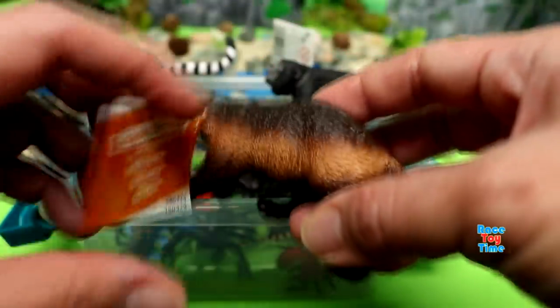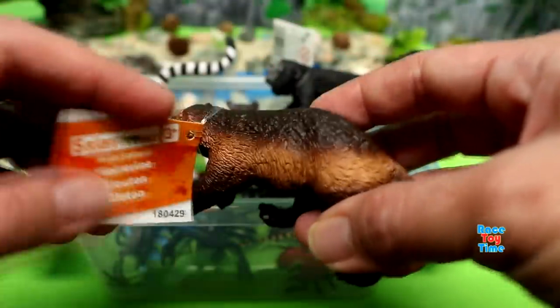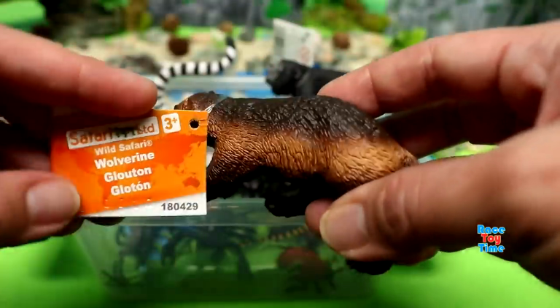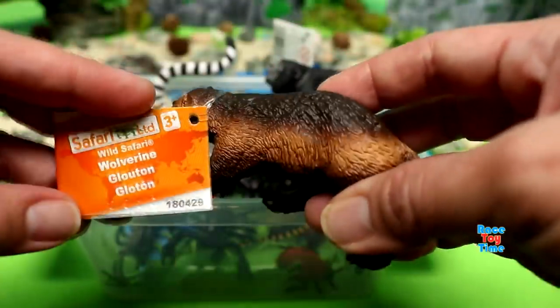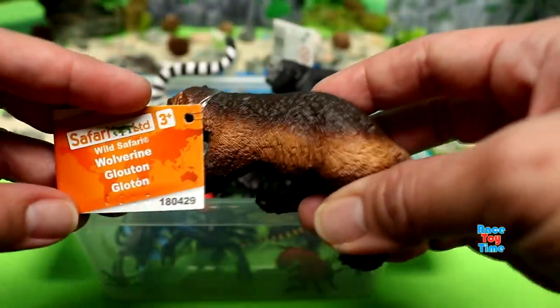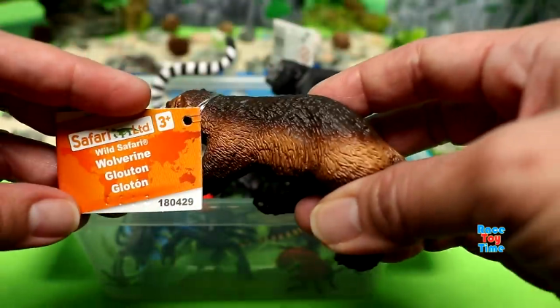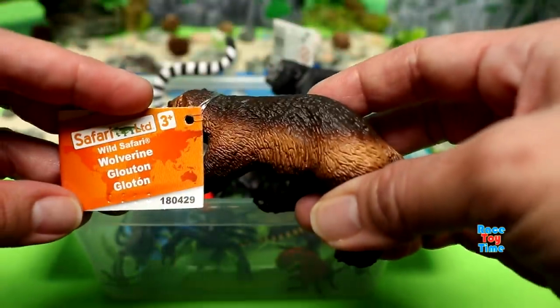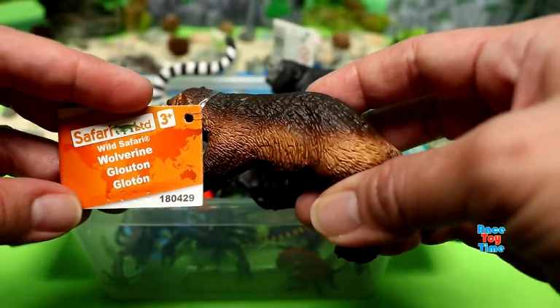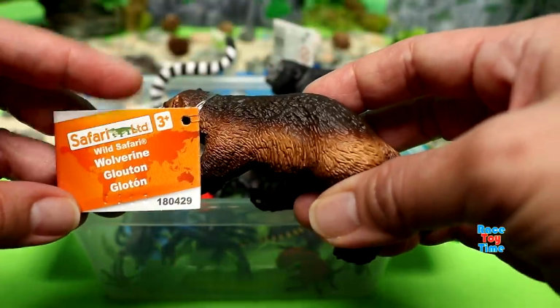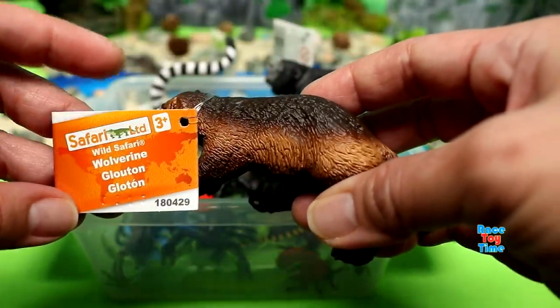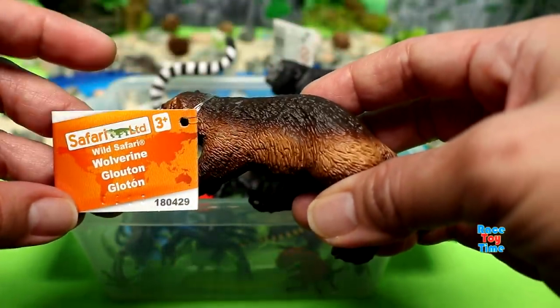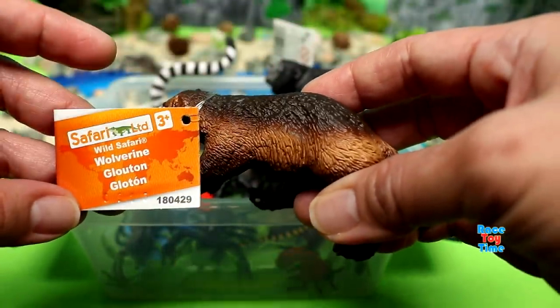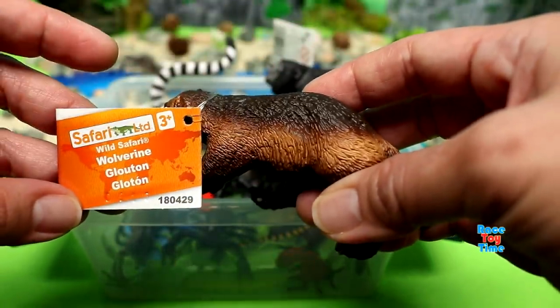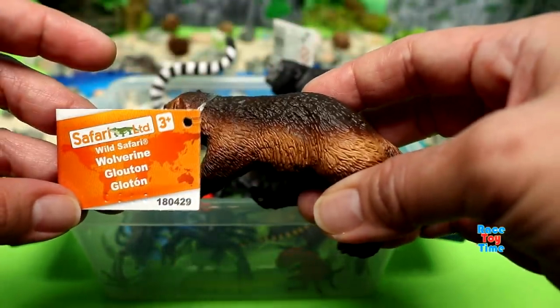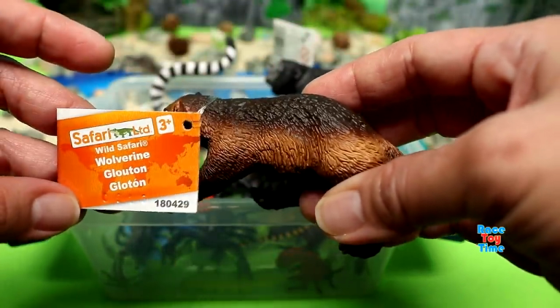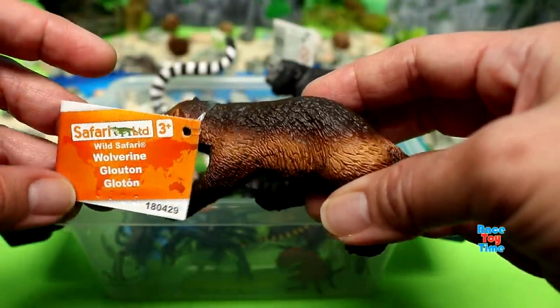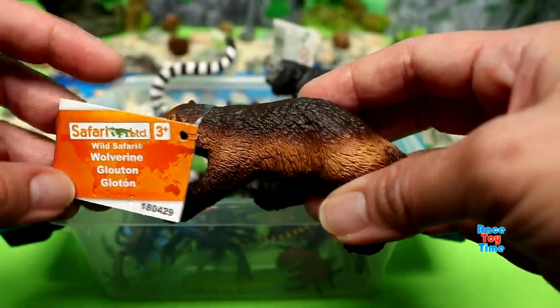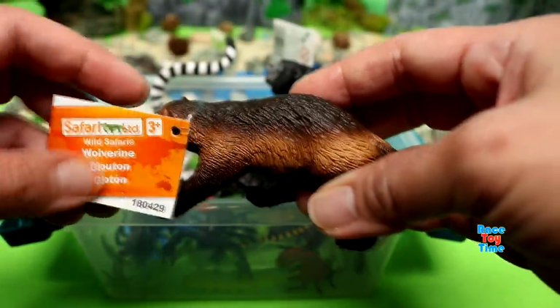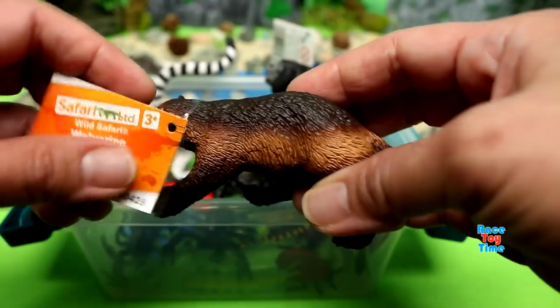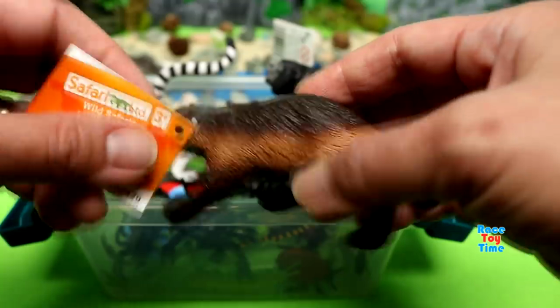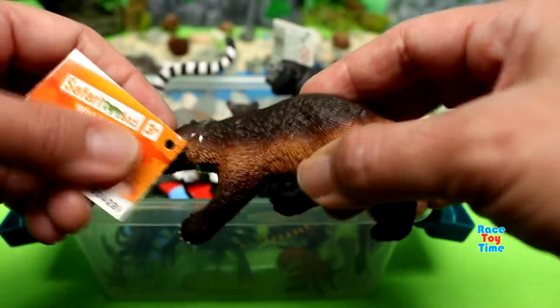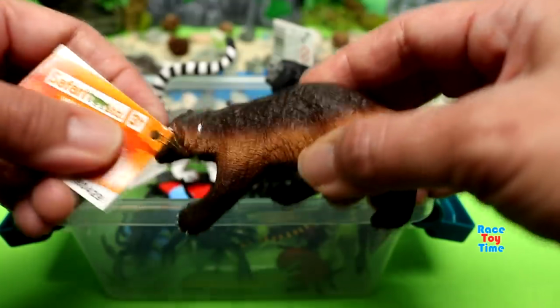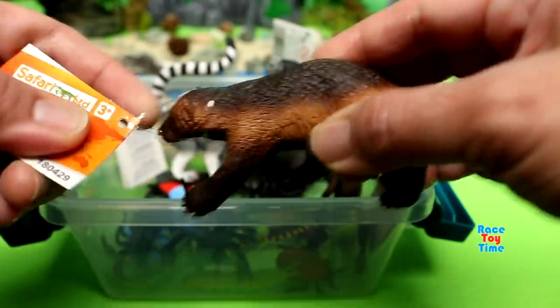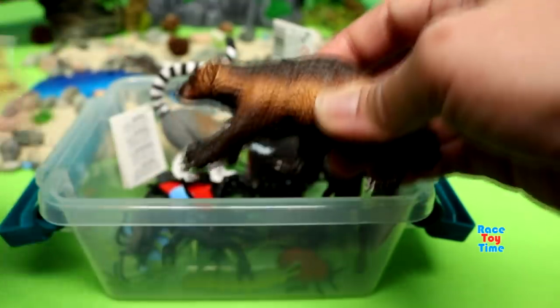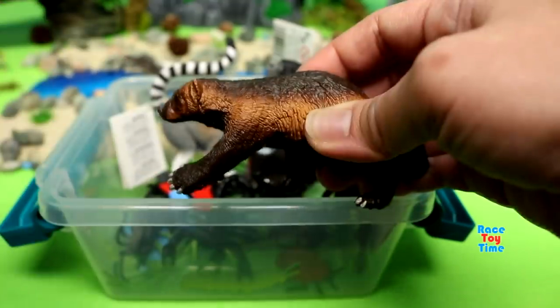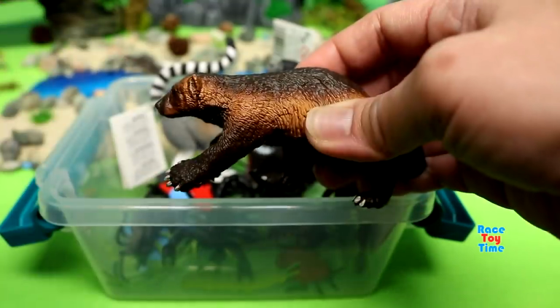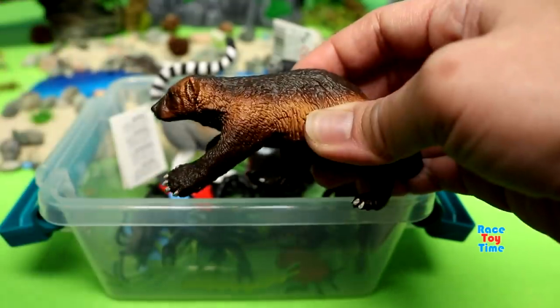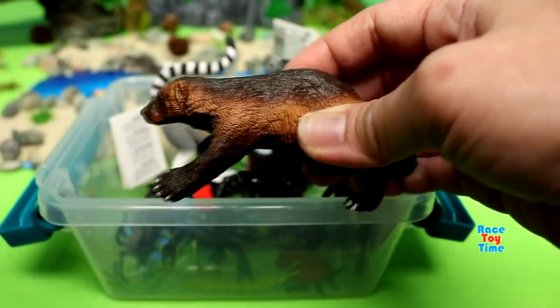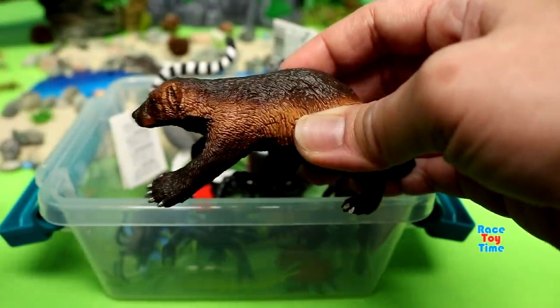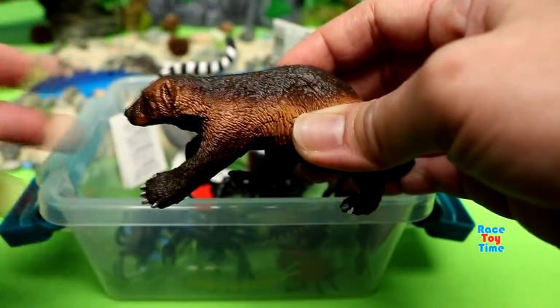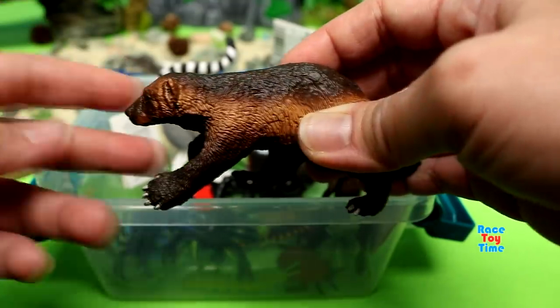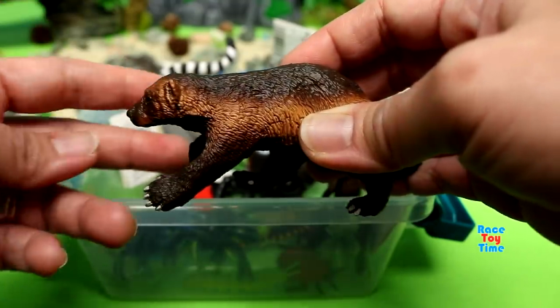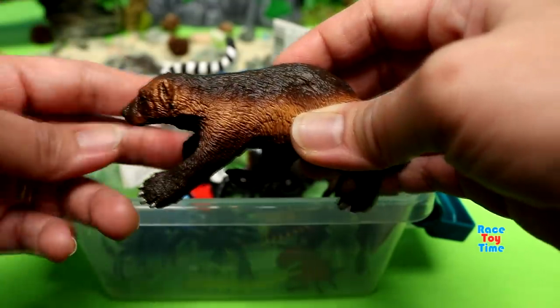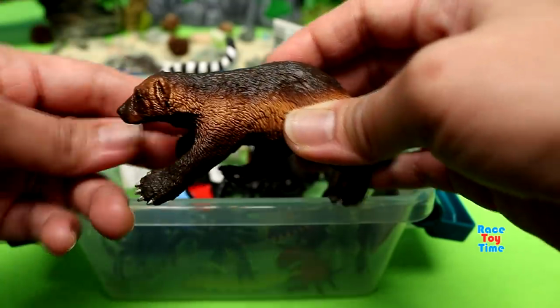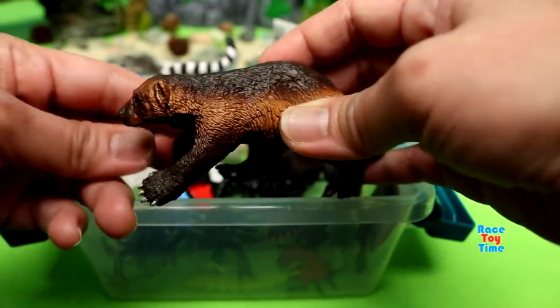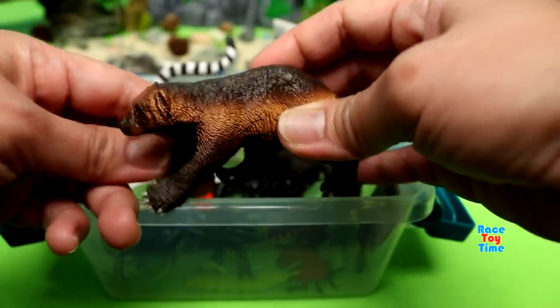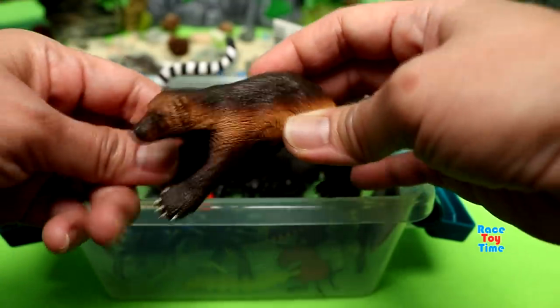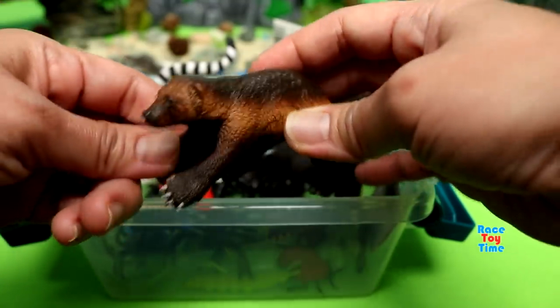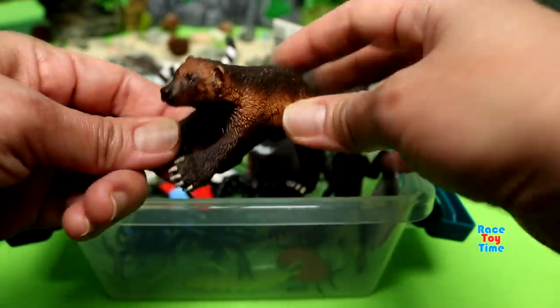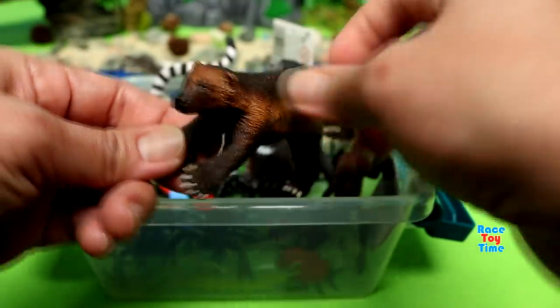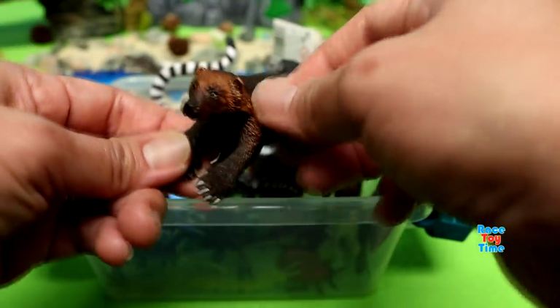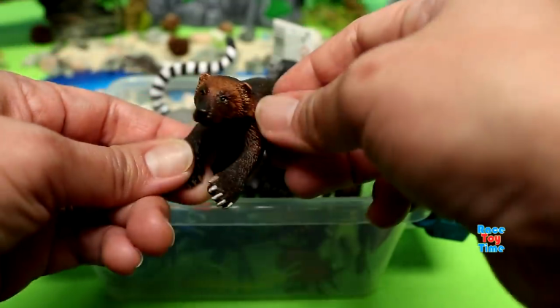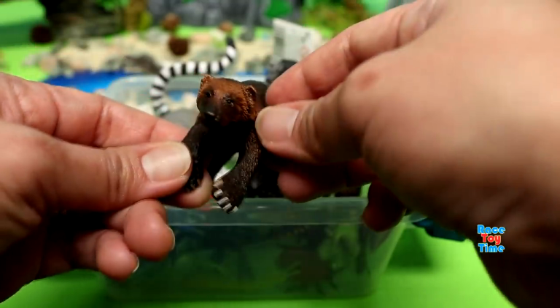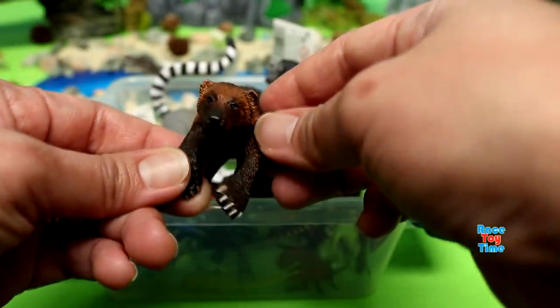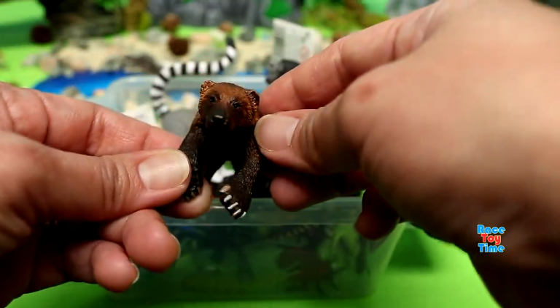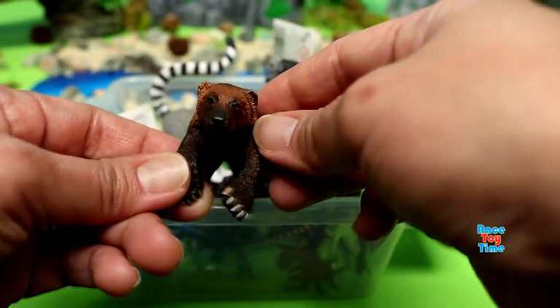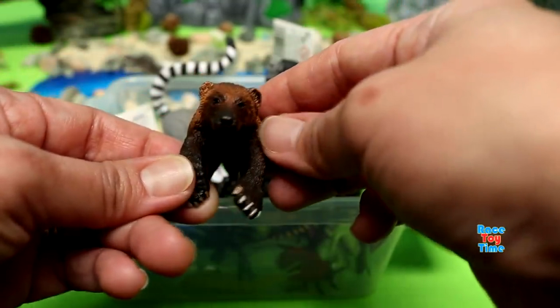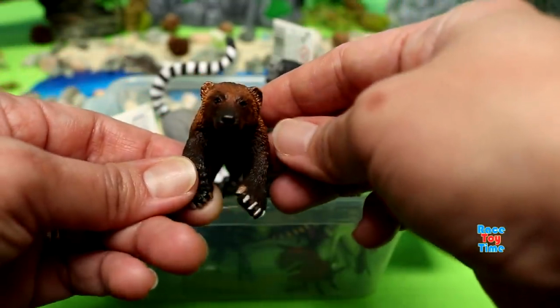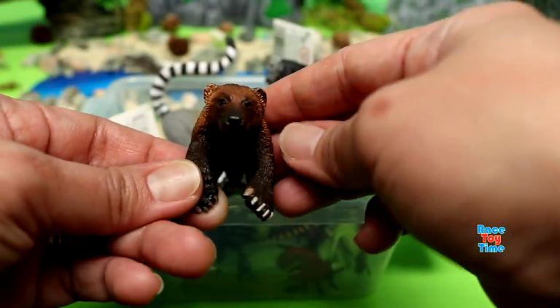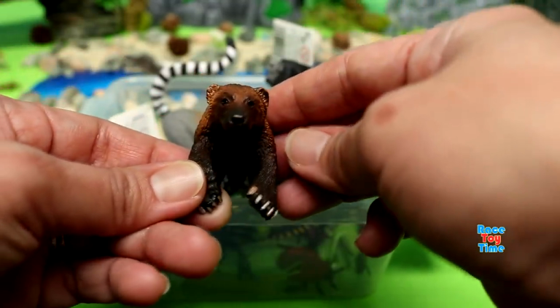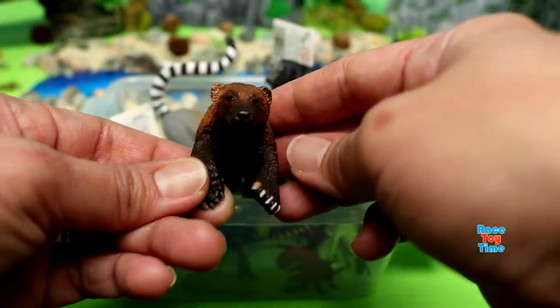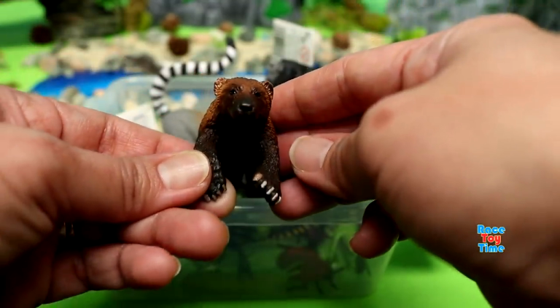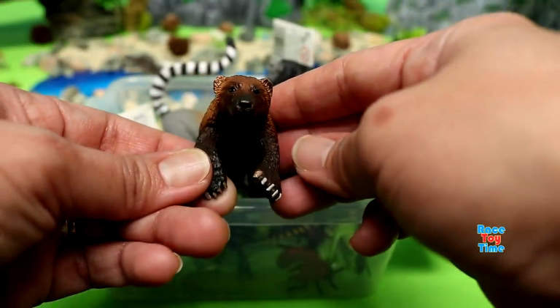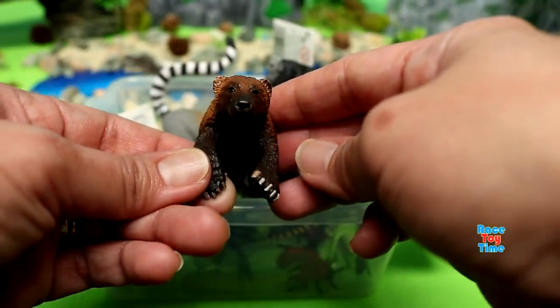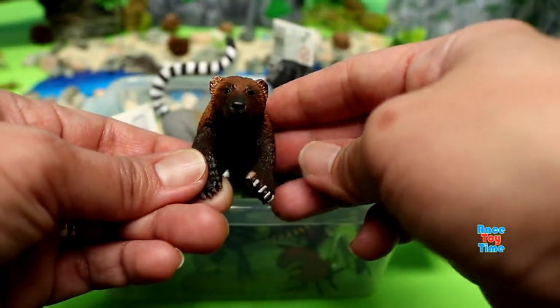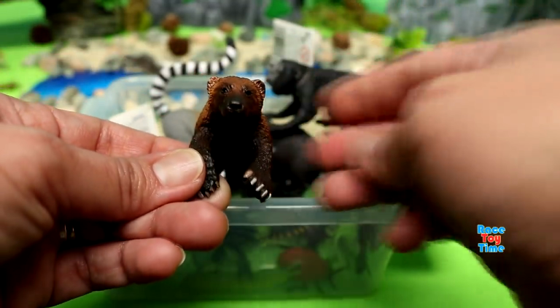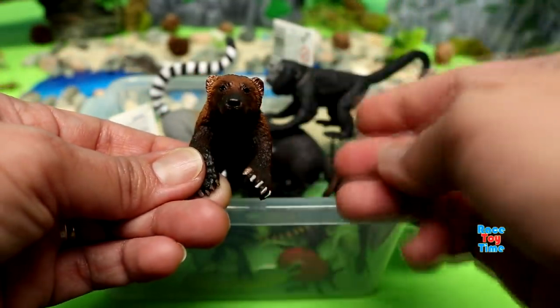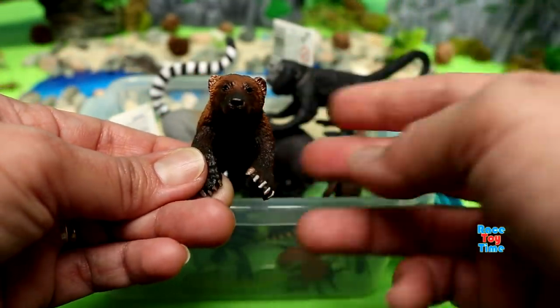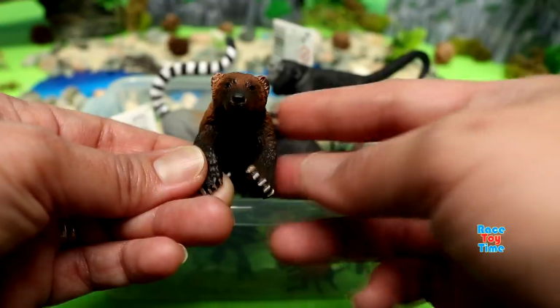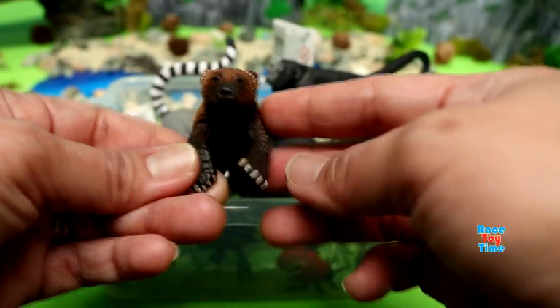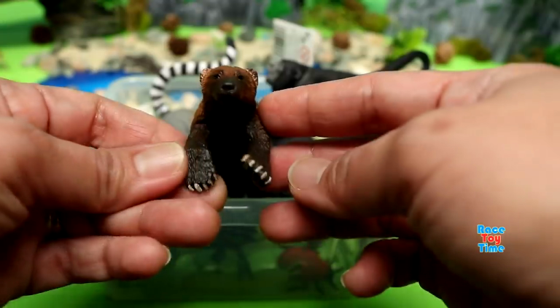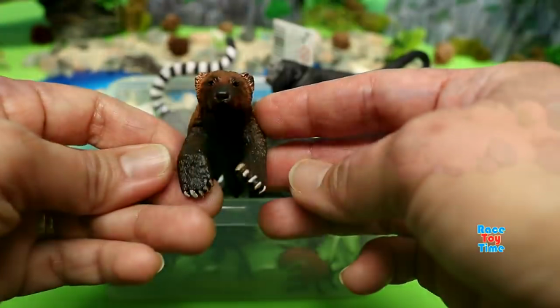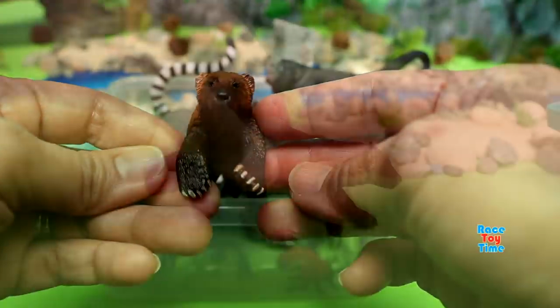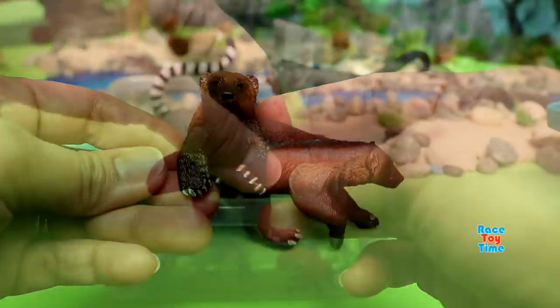Next, we have the Wolverine. The Wolverine is a powerful animal that looks like a small bear.